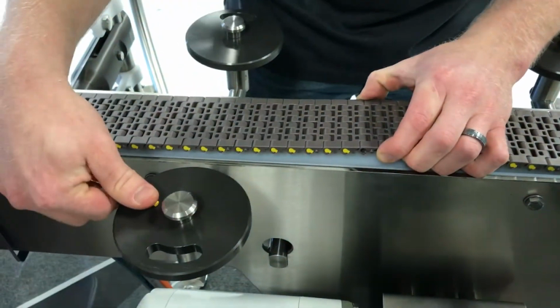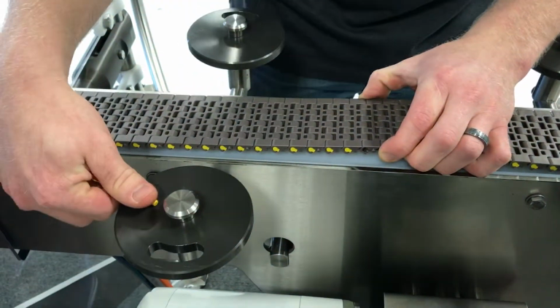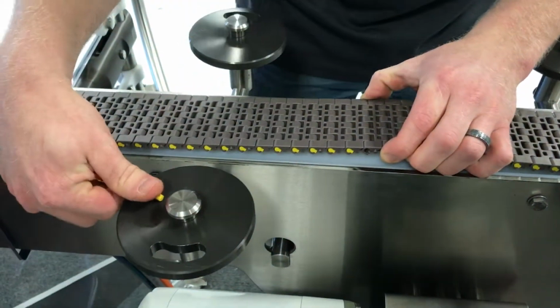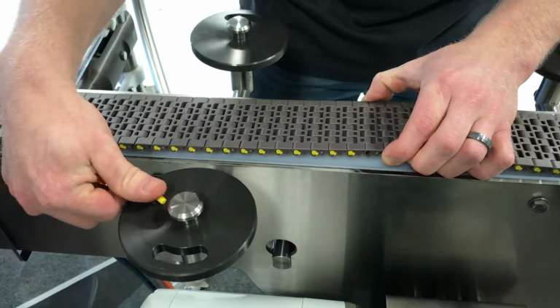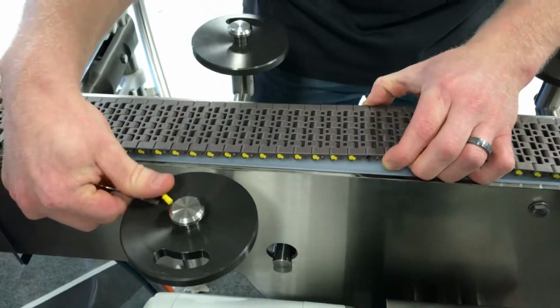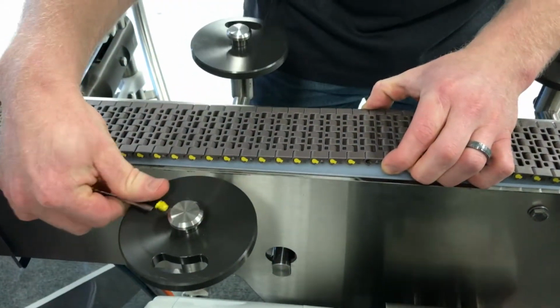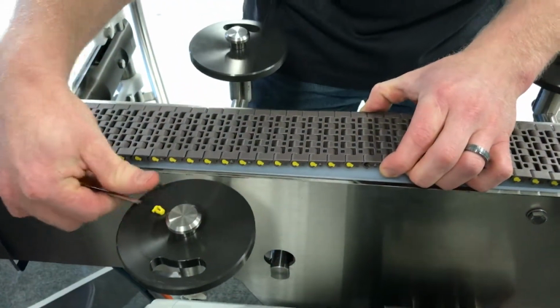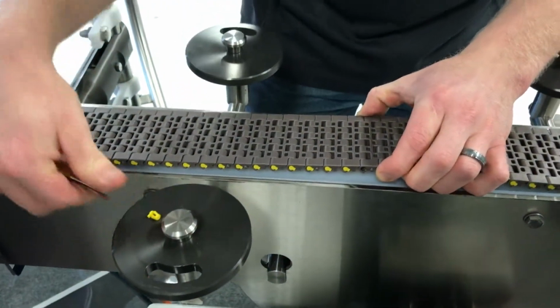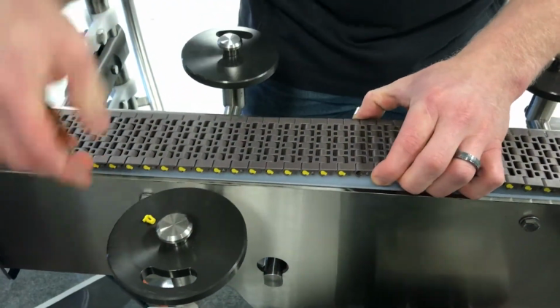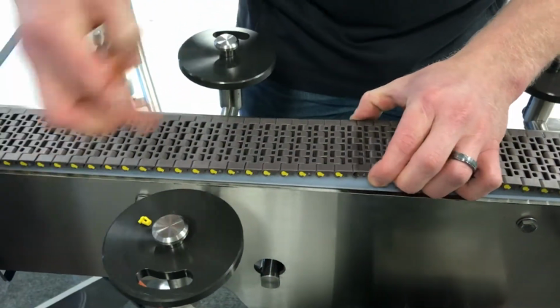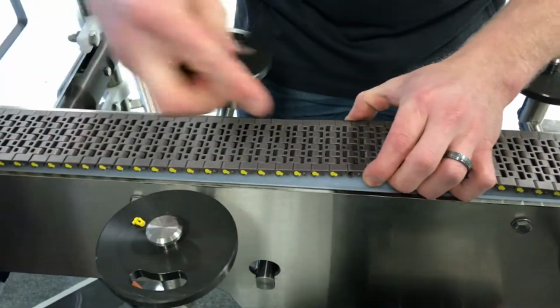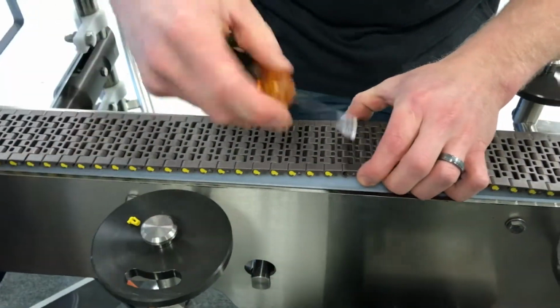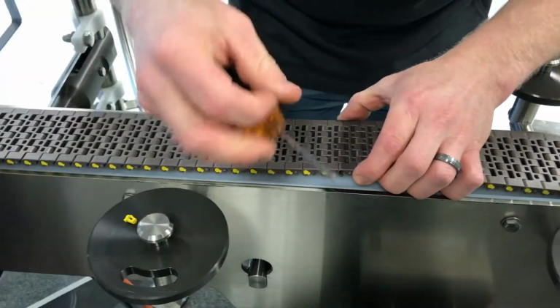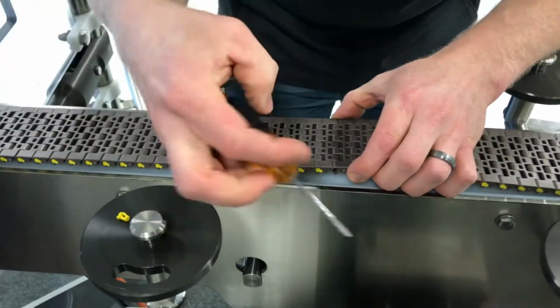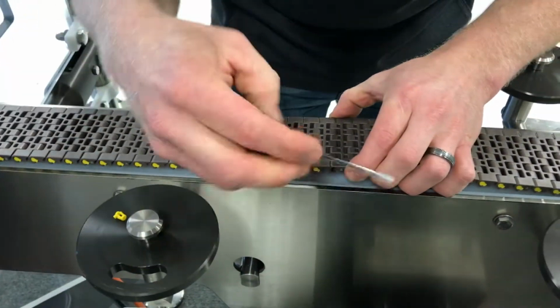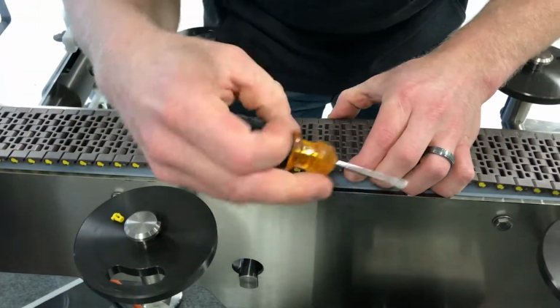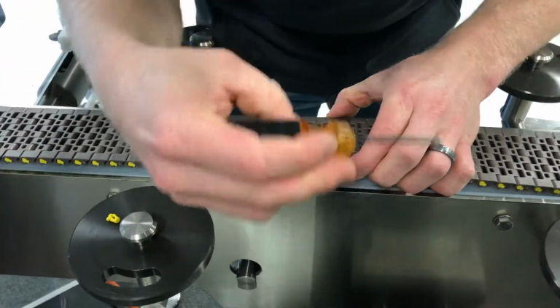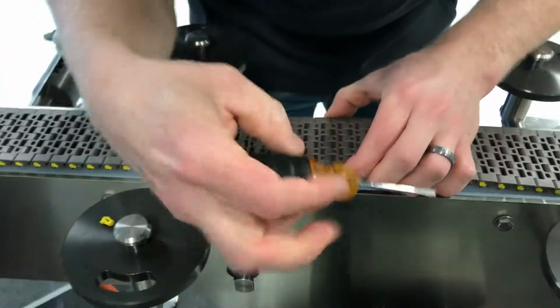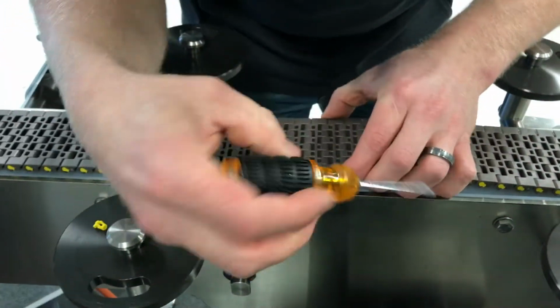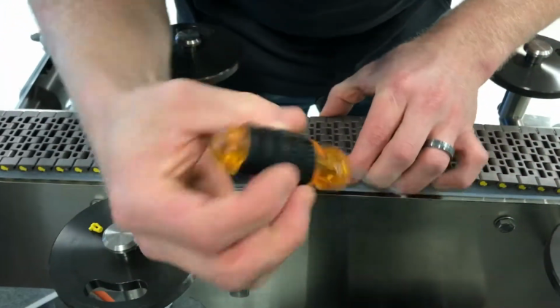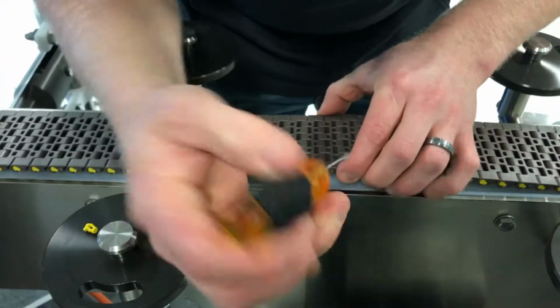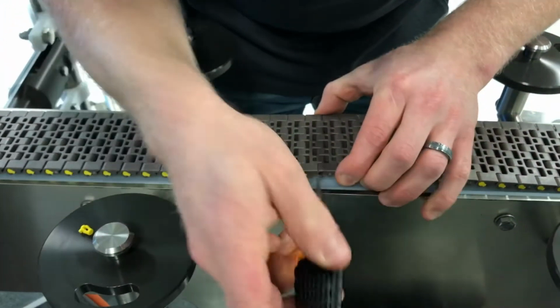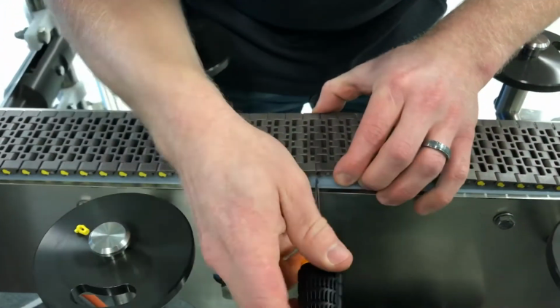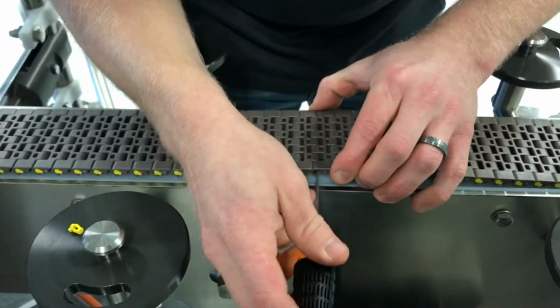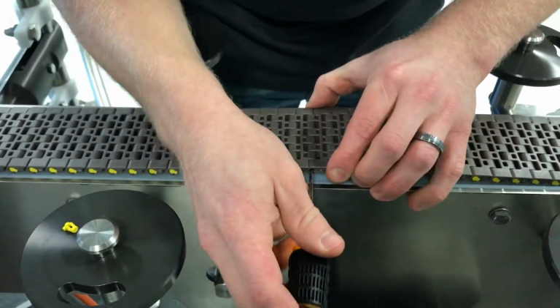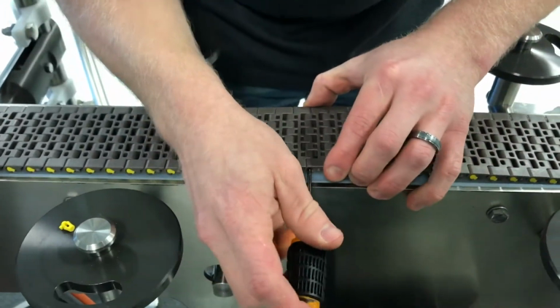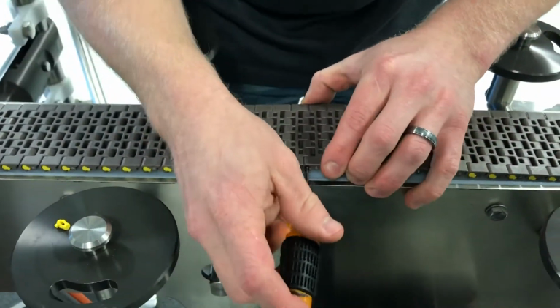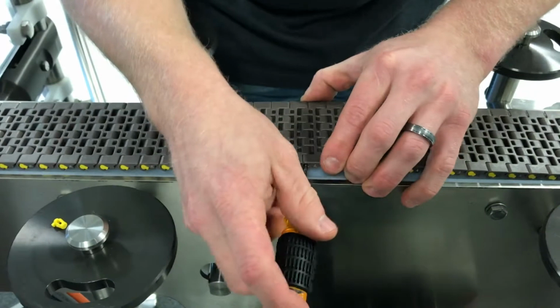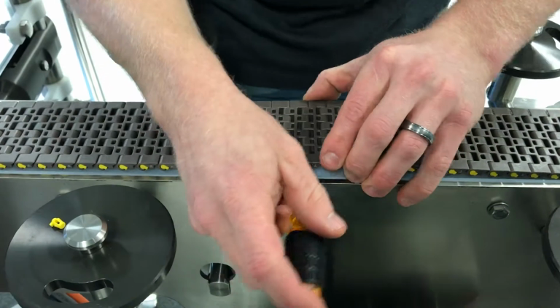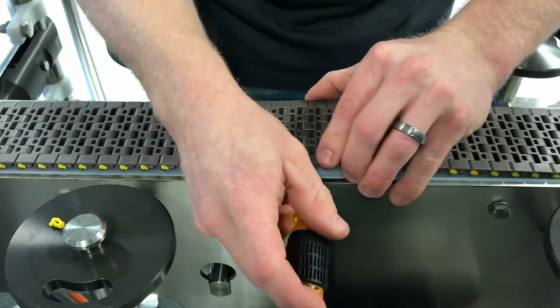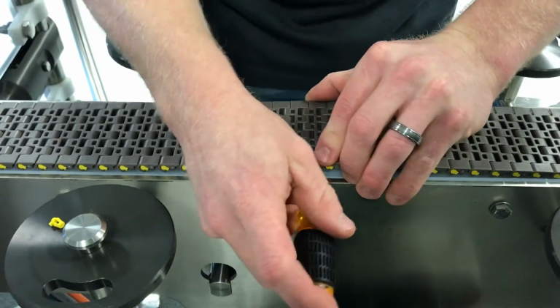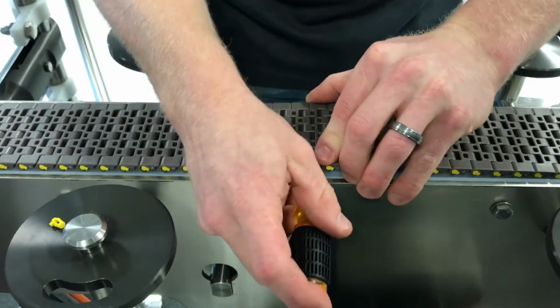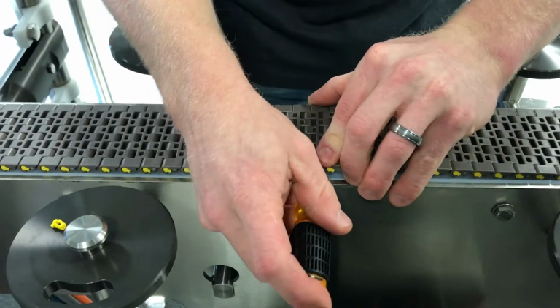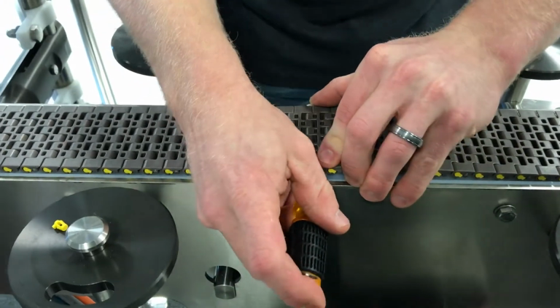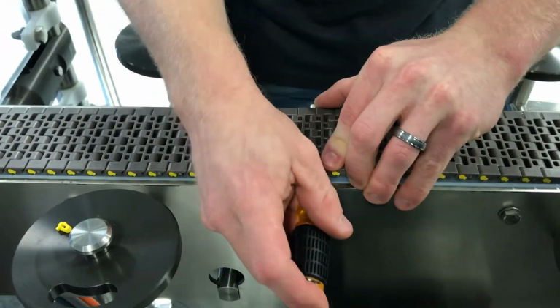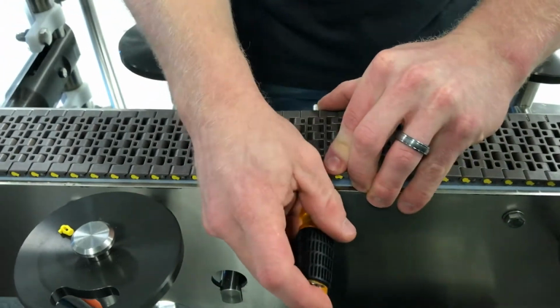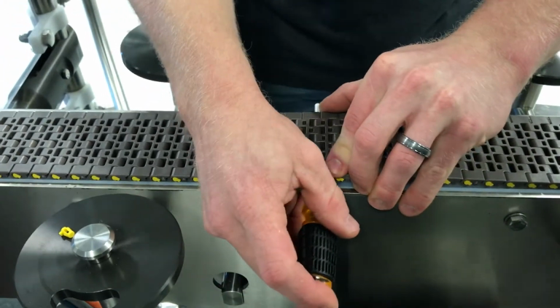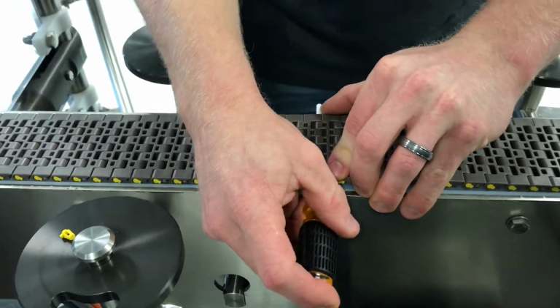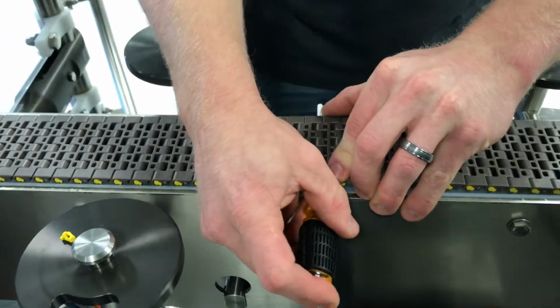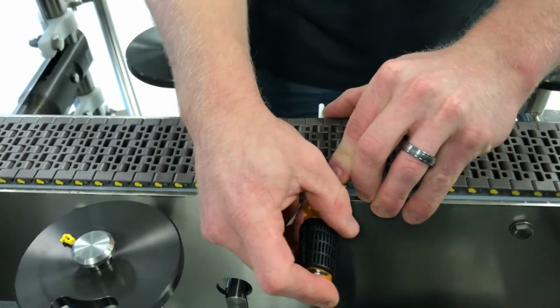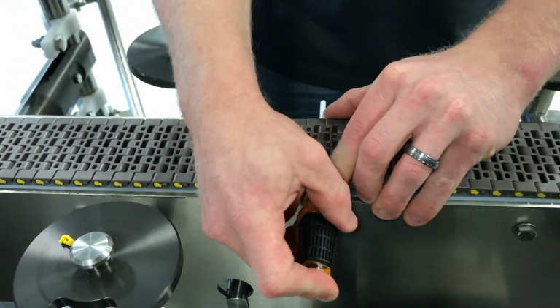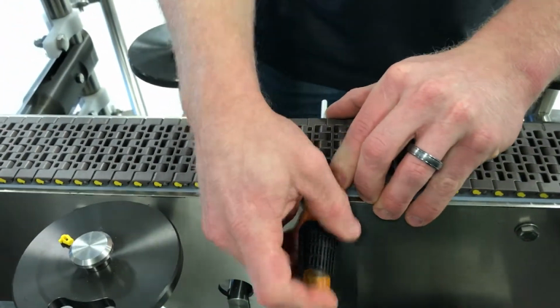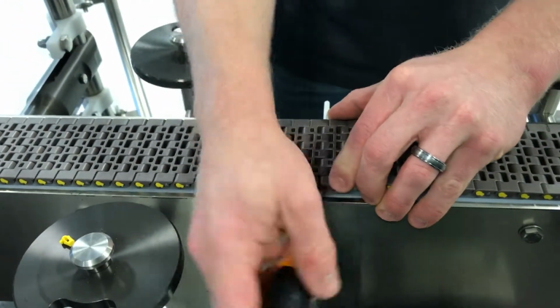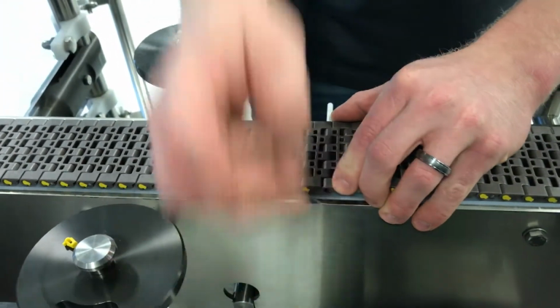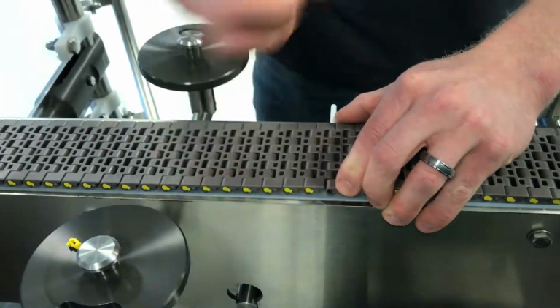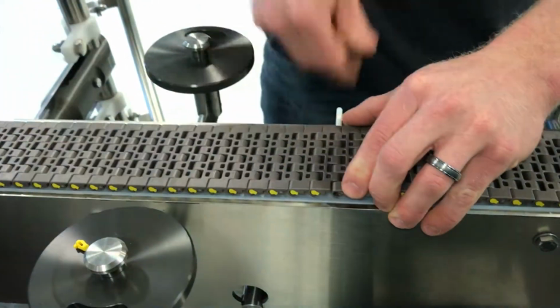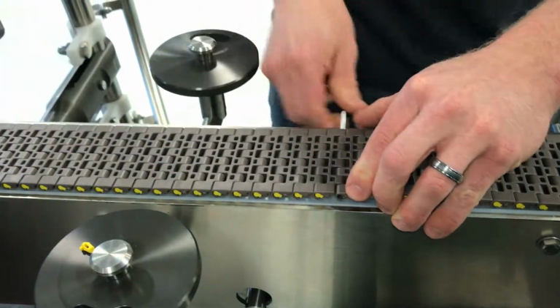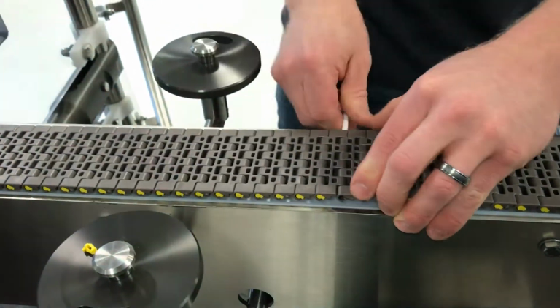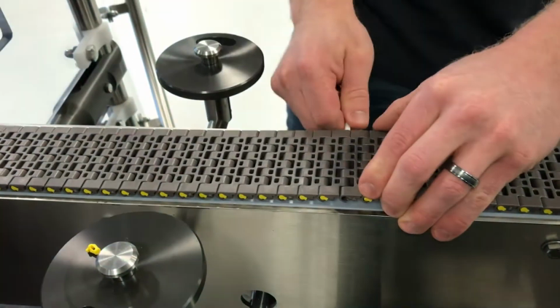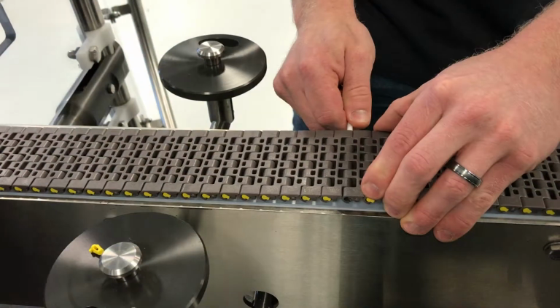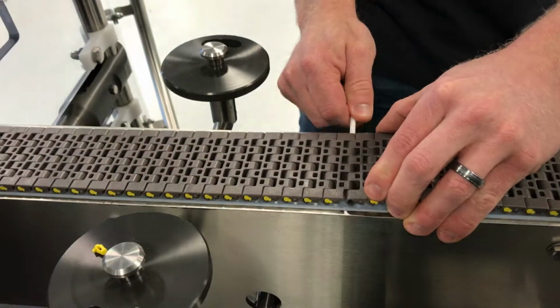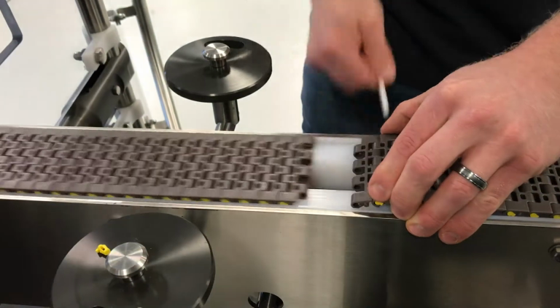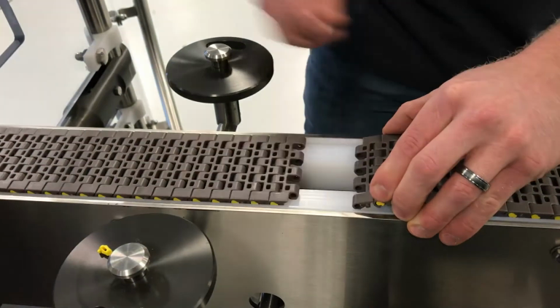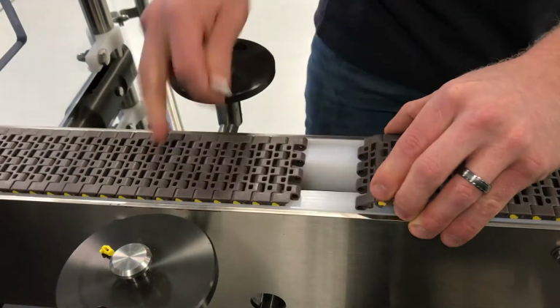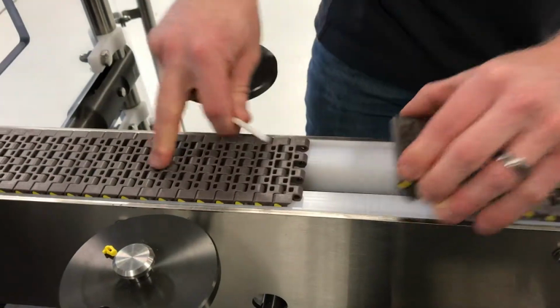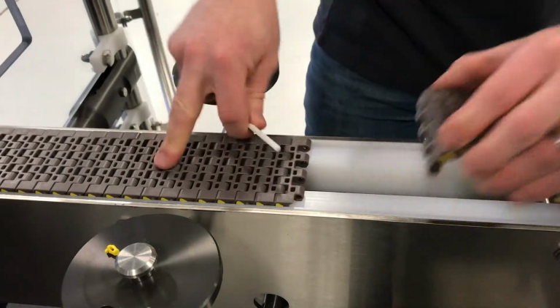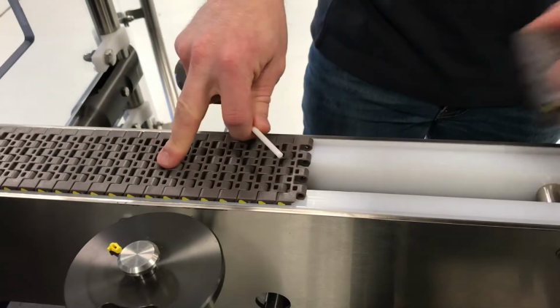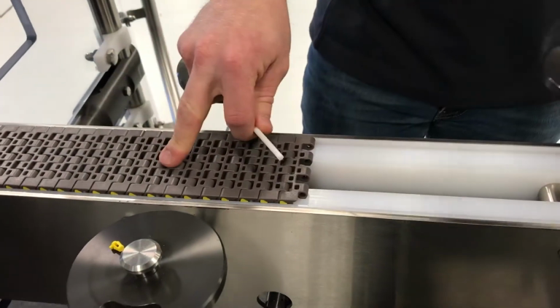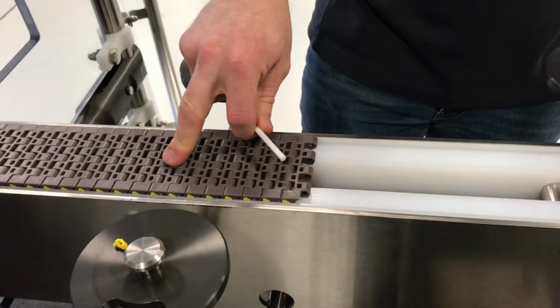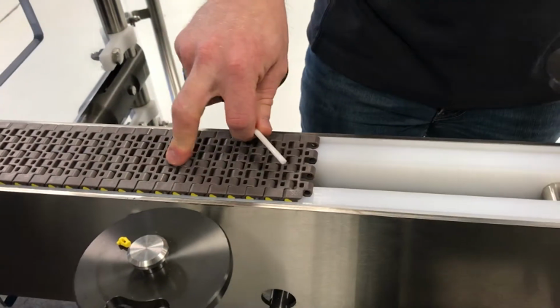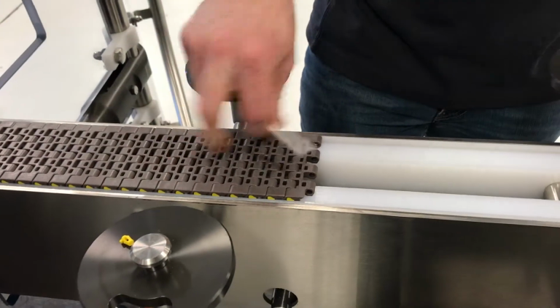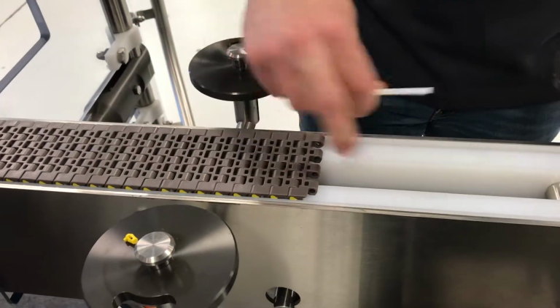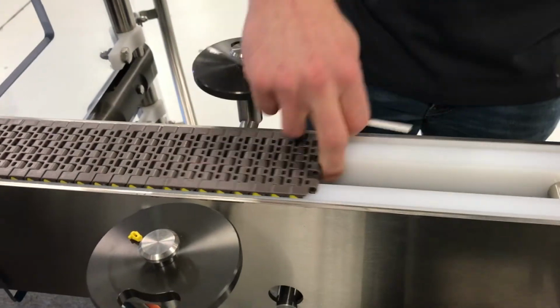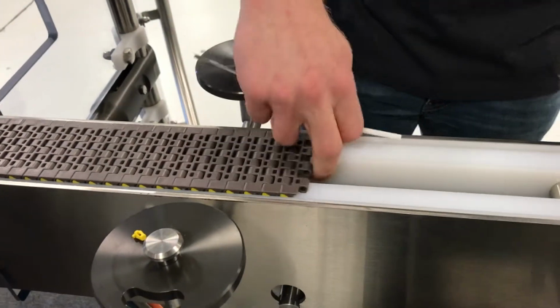Like so. Then you're going to take the plastic pin that breaks the belt.